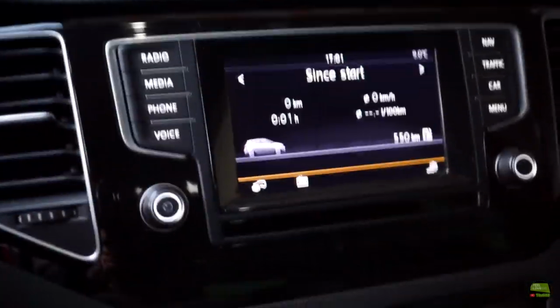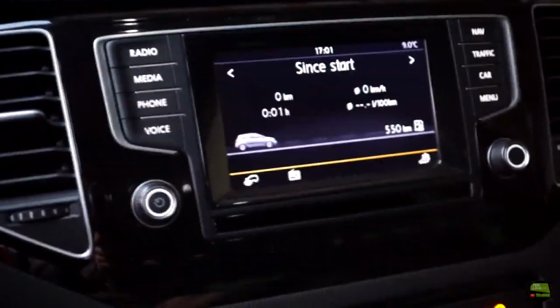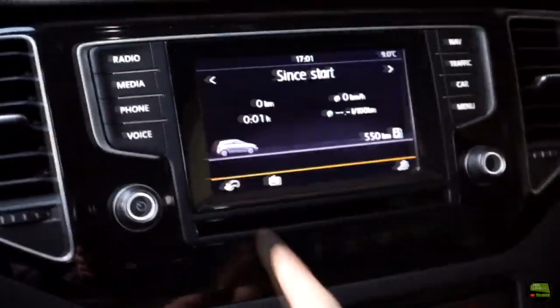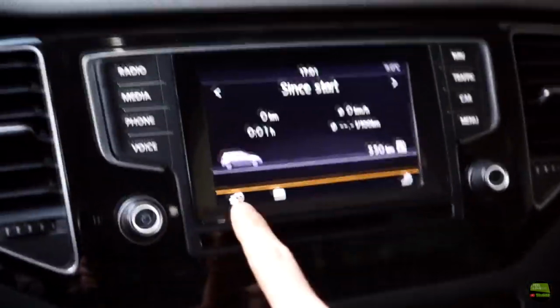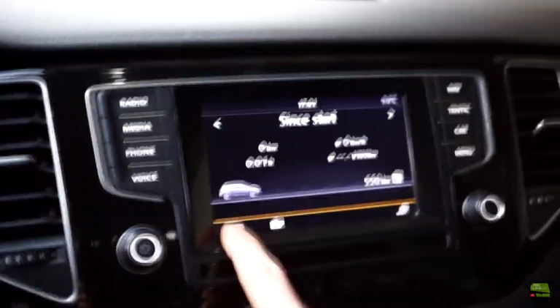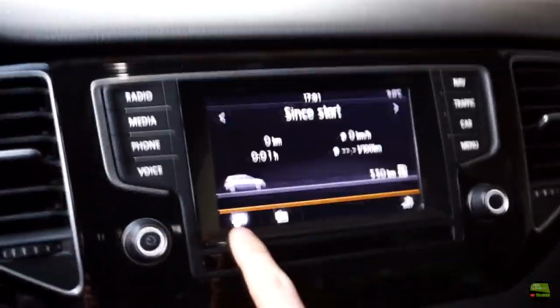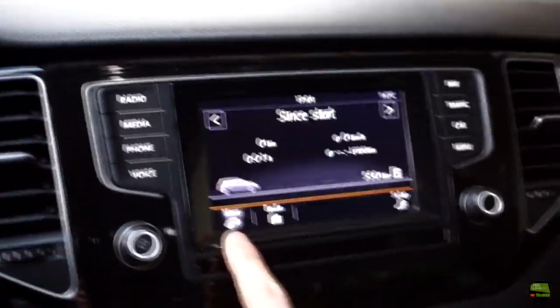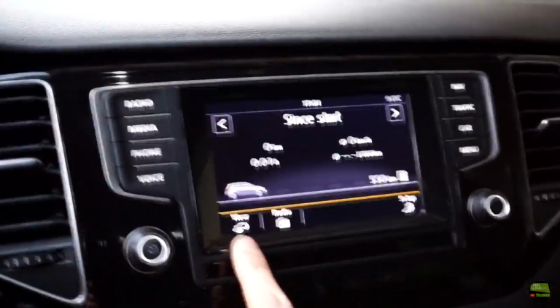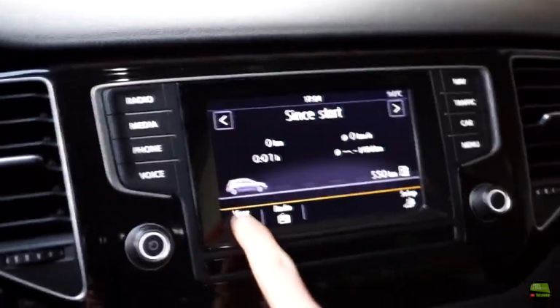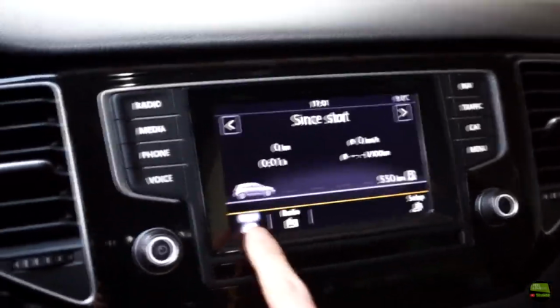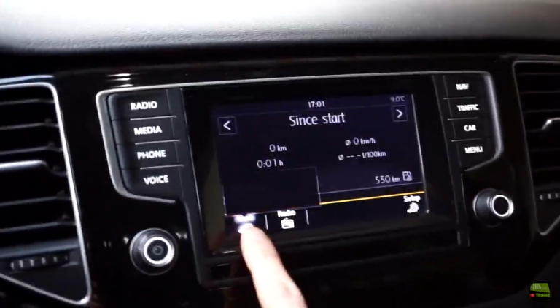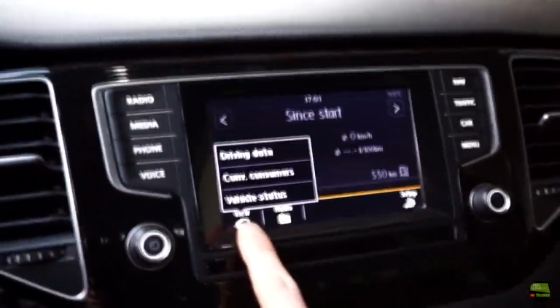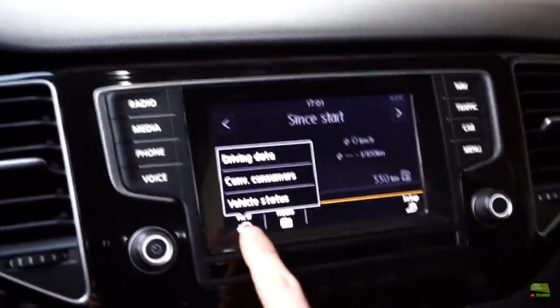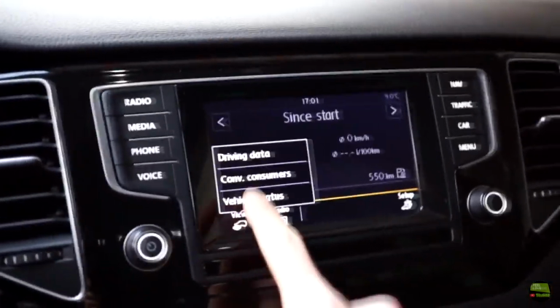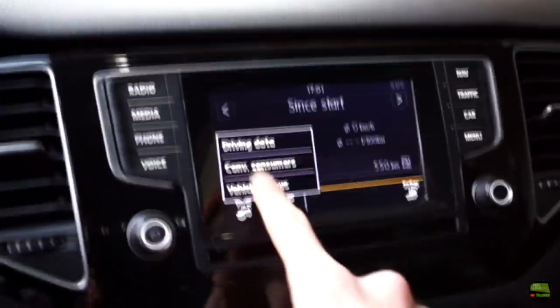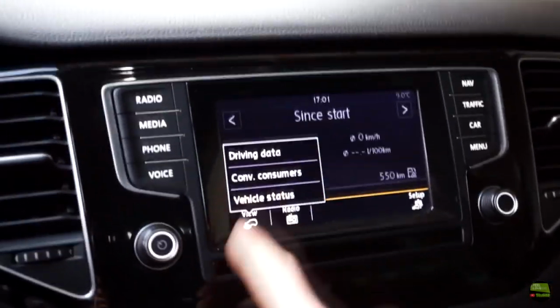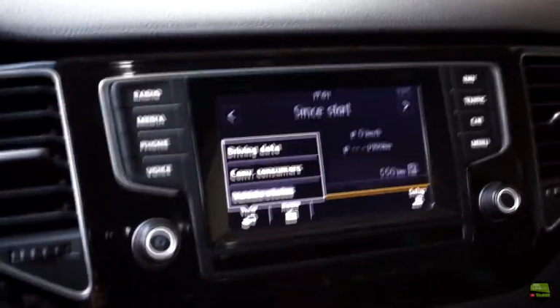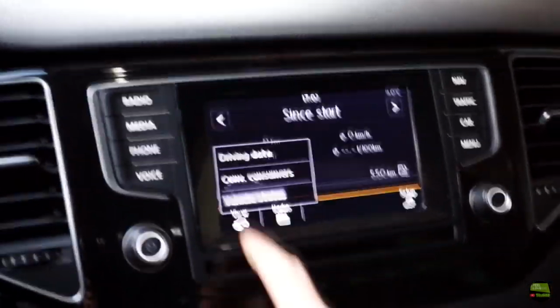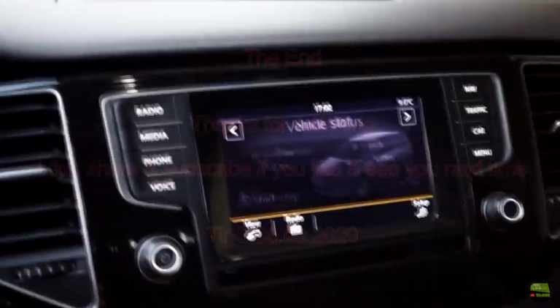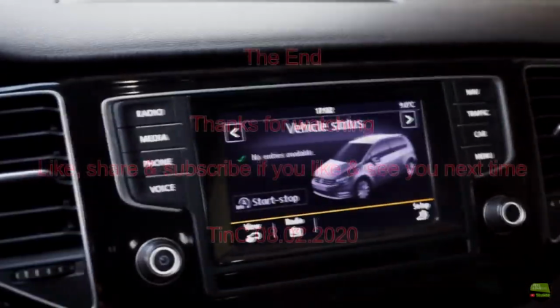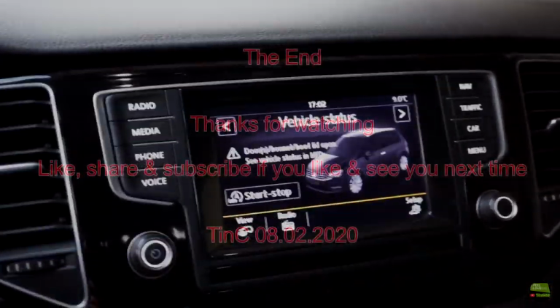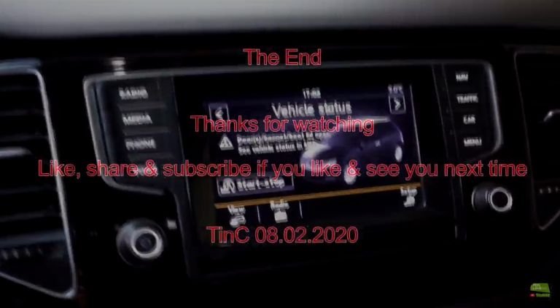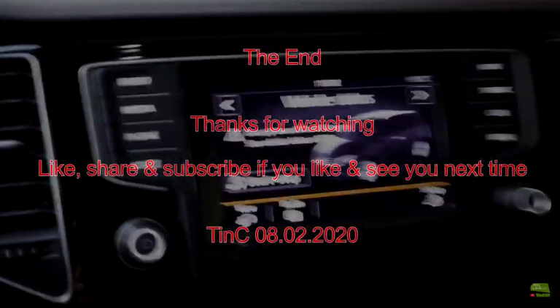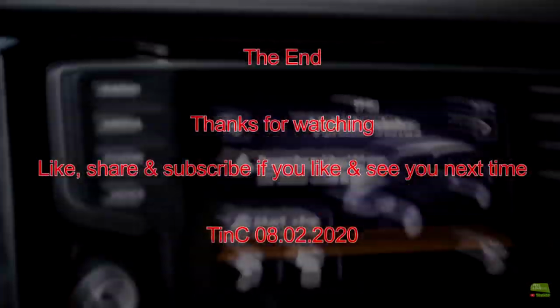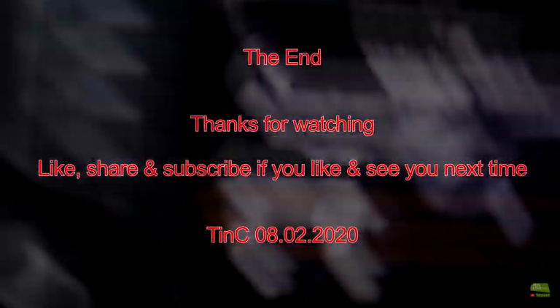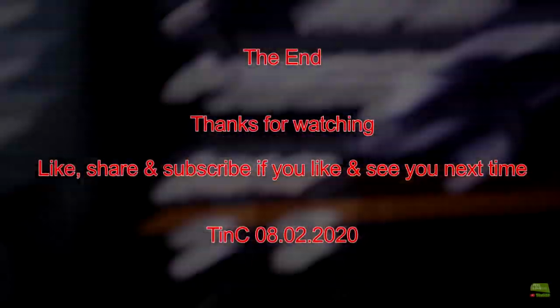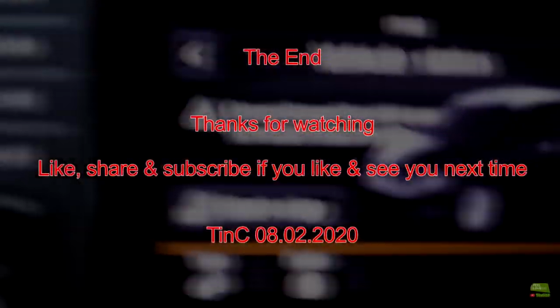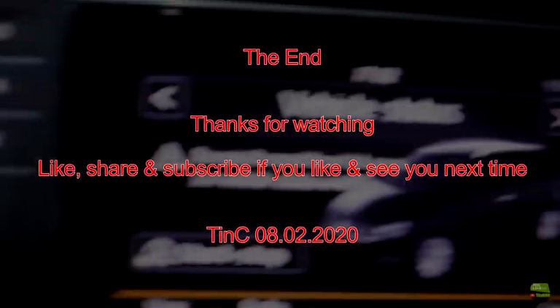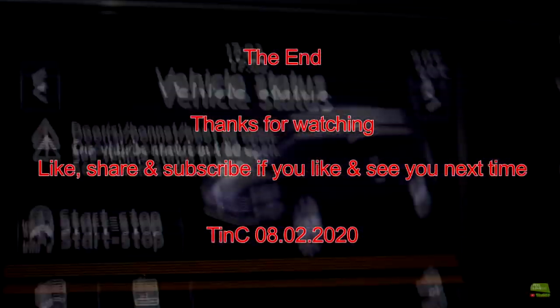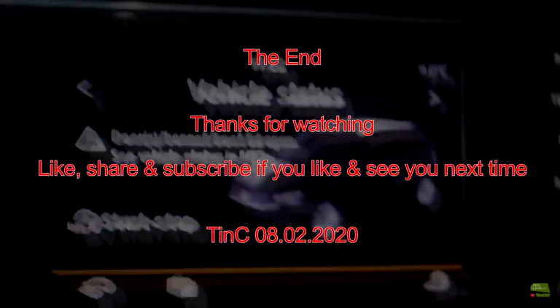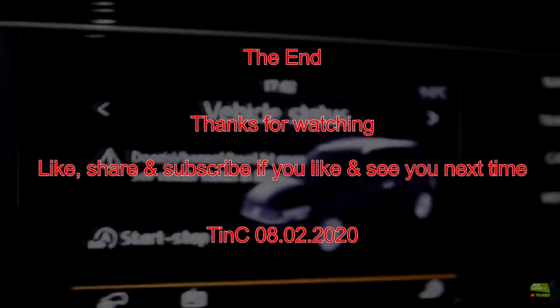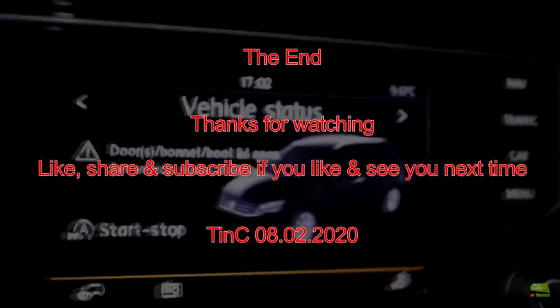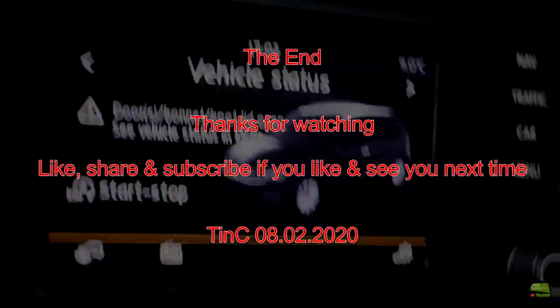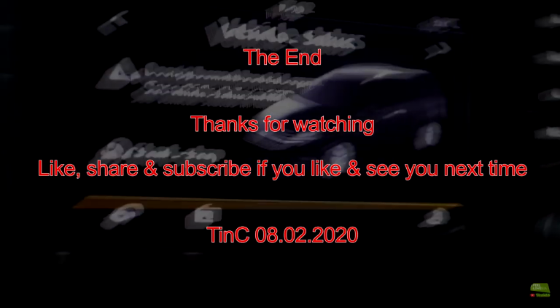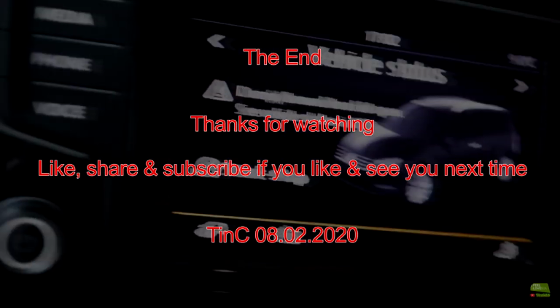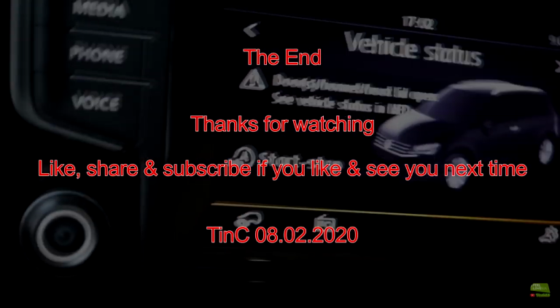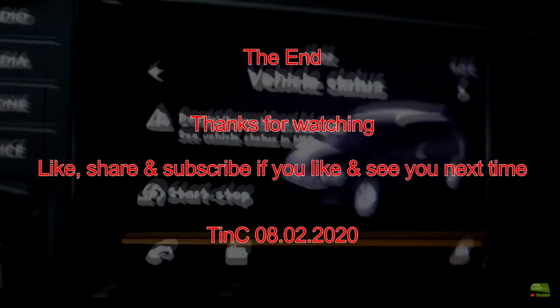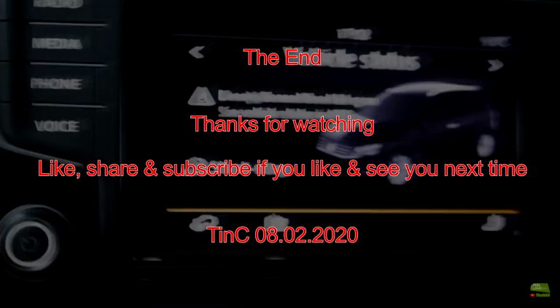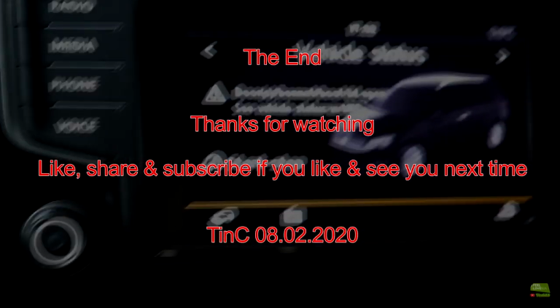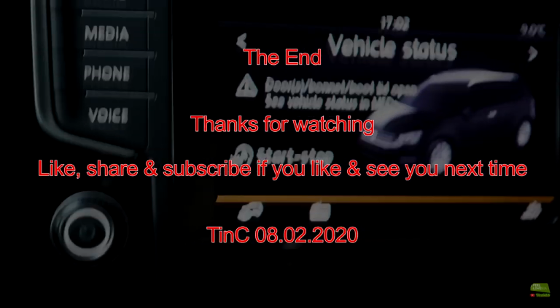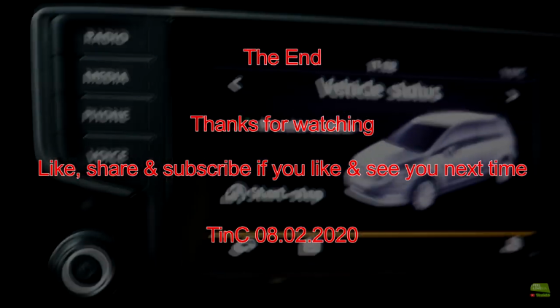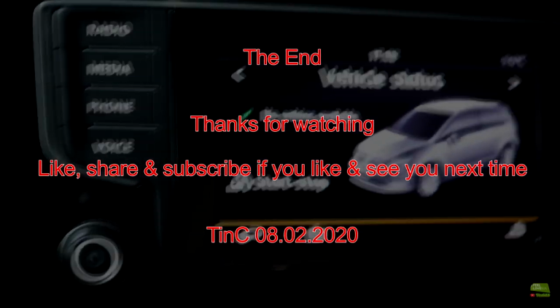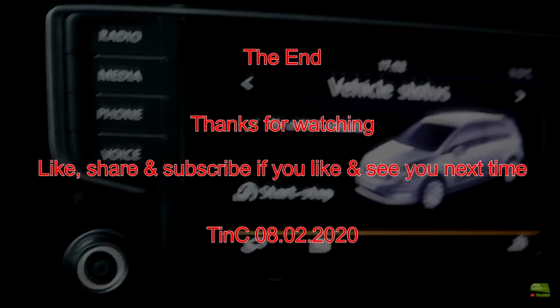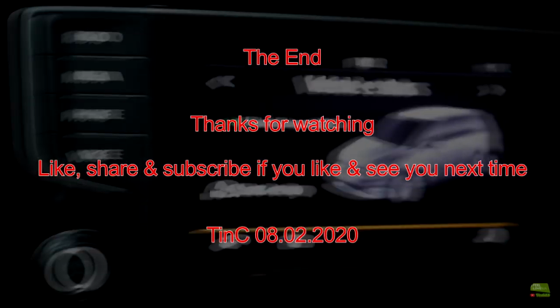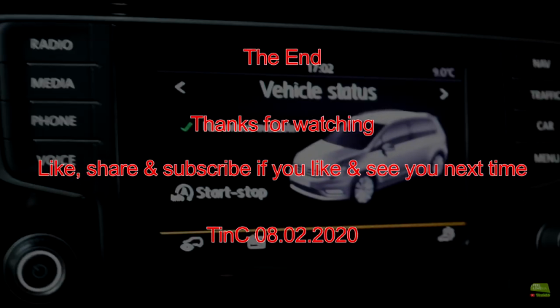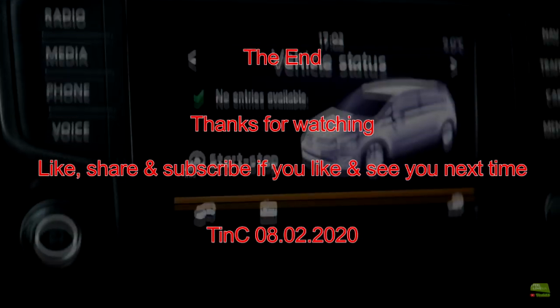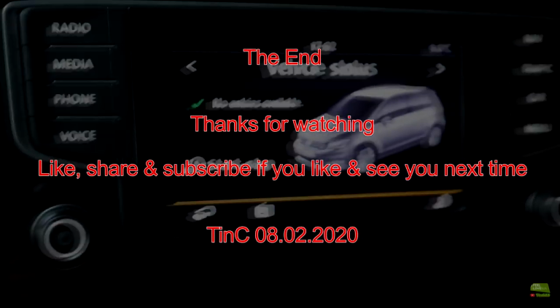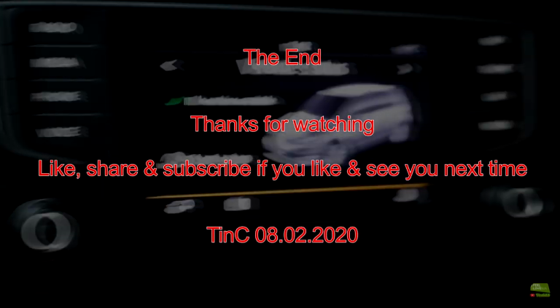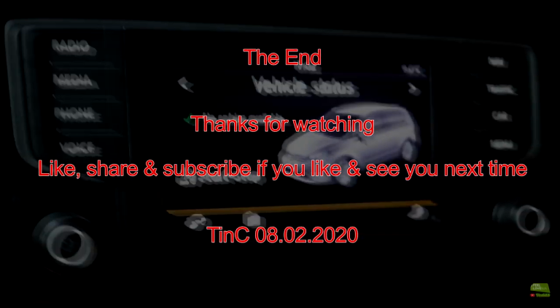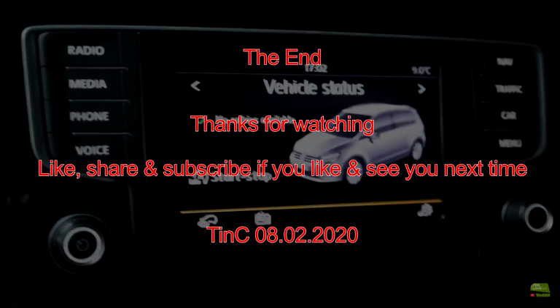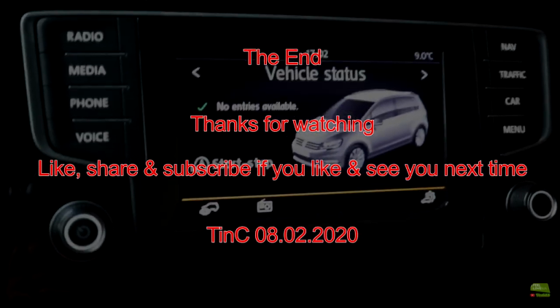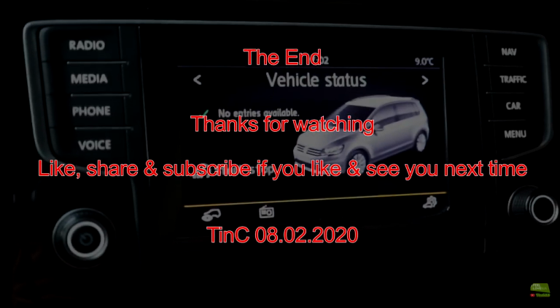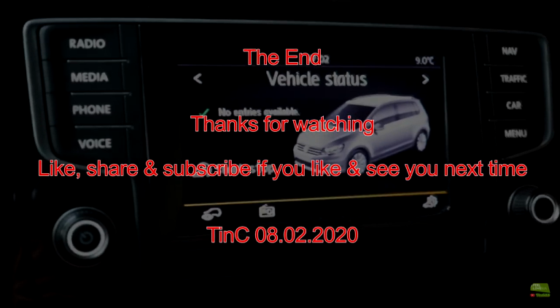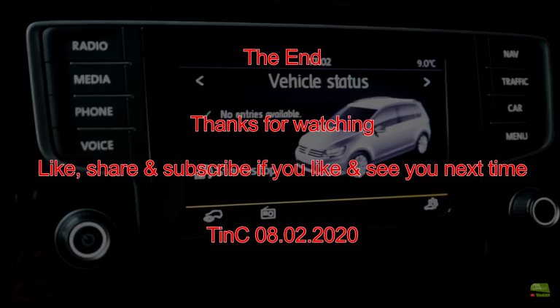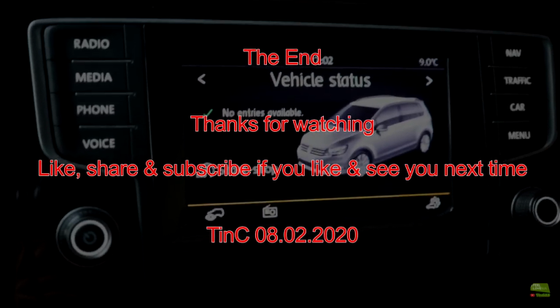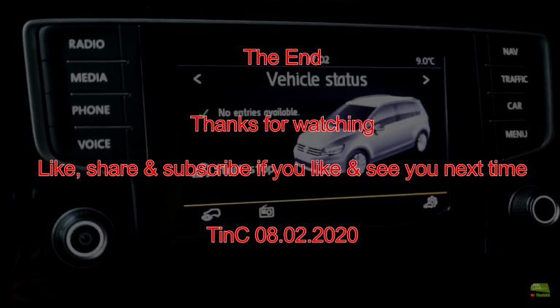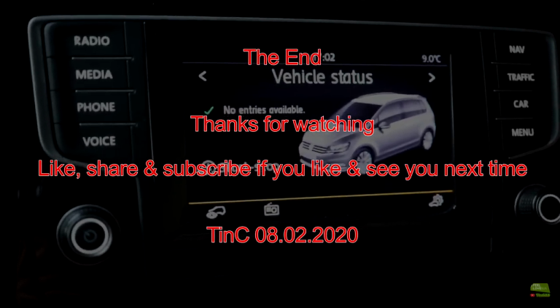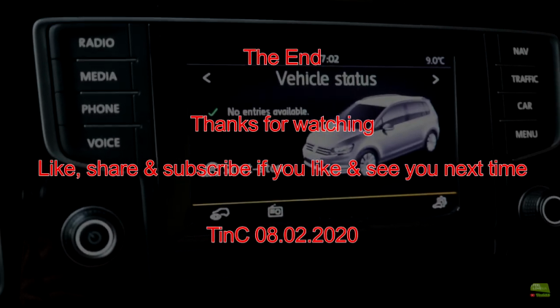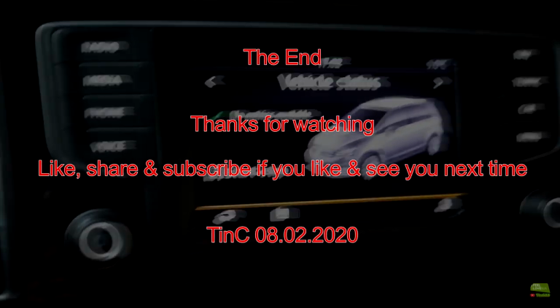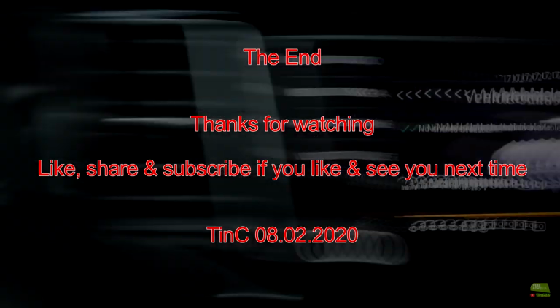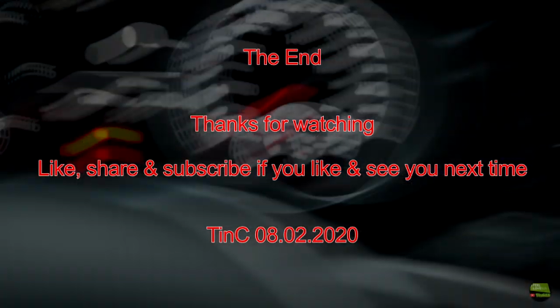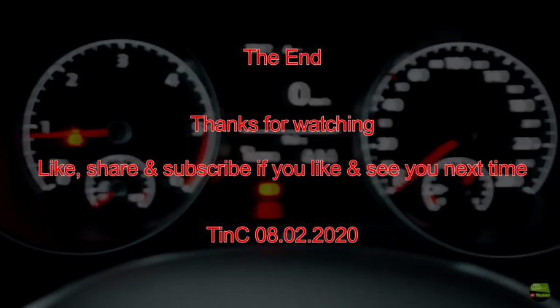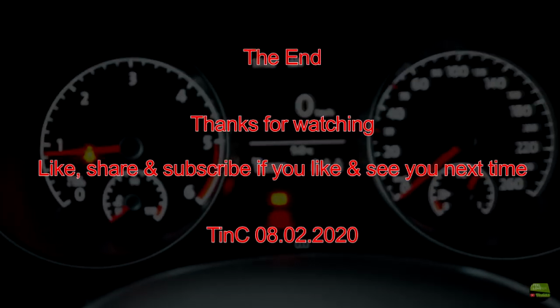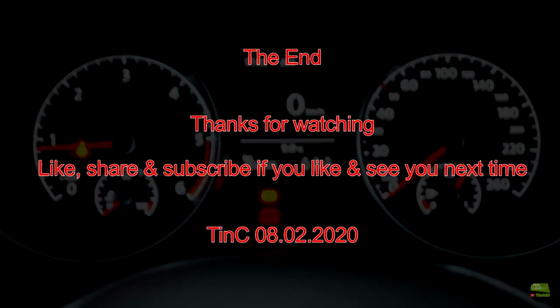That's it for today. Thanks for watching — like, share and subscribe, and see you next time. Thank you.